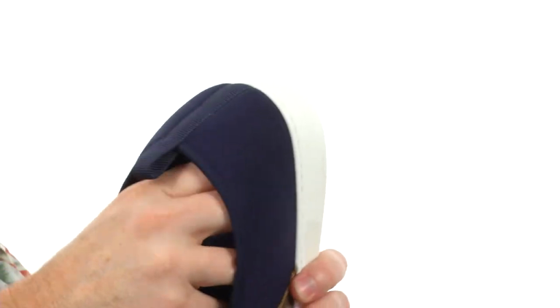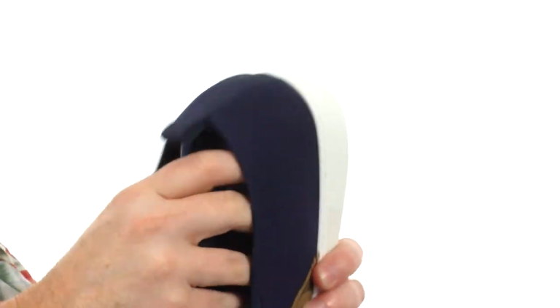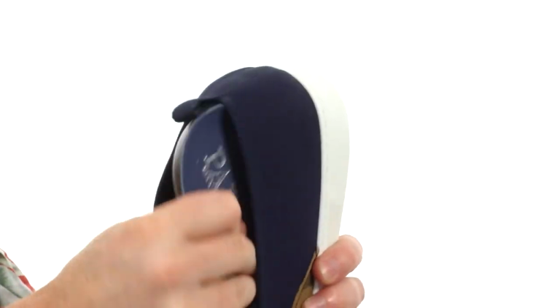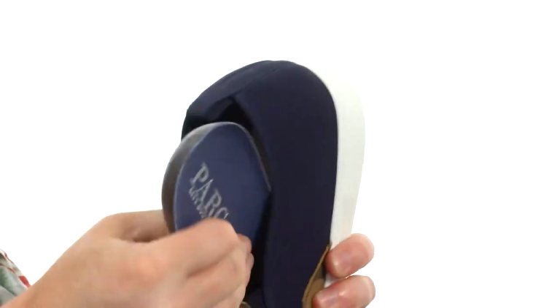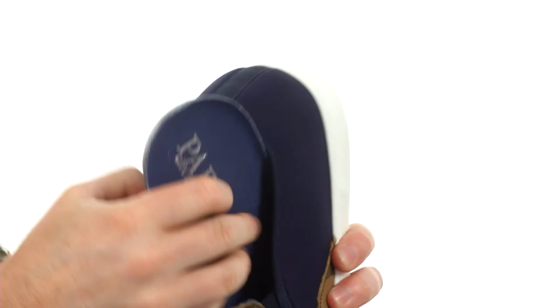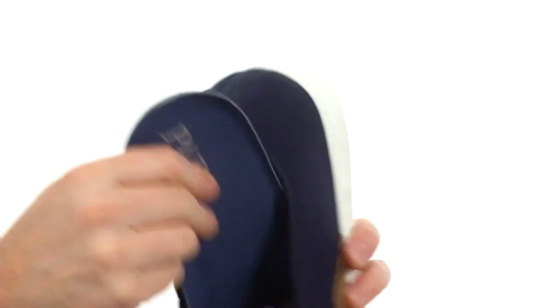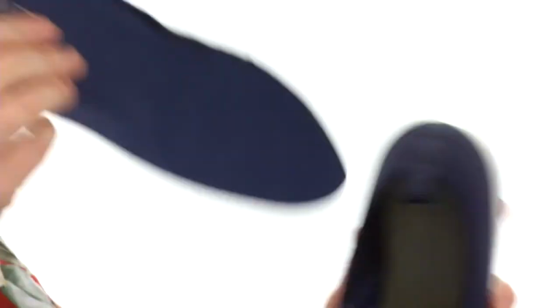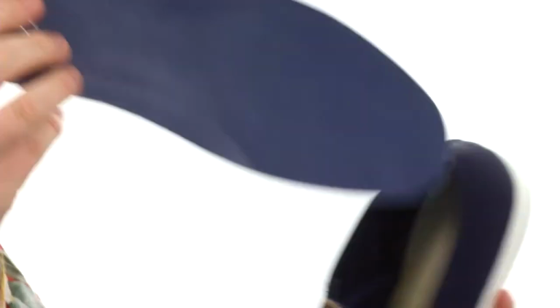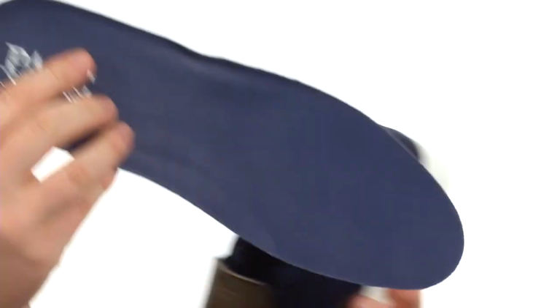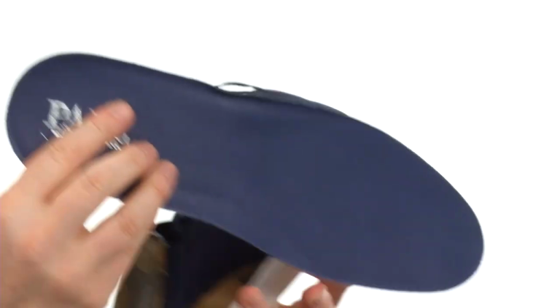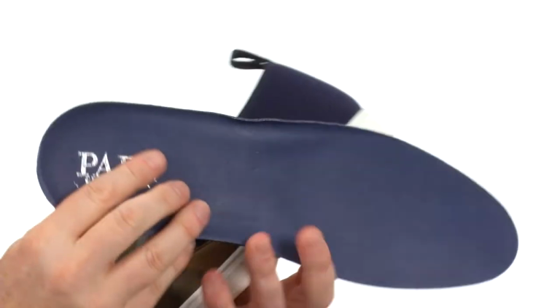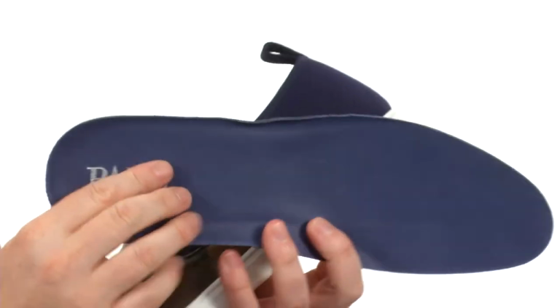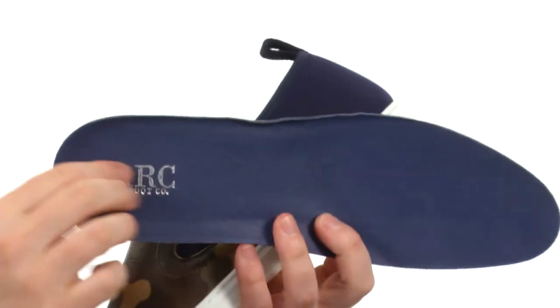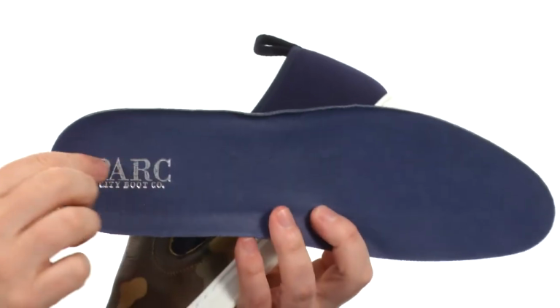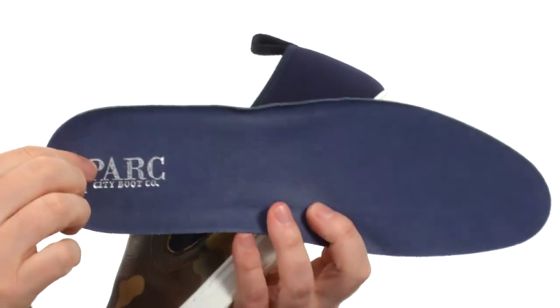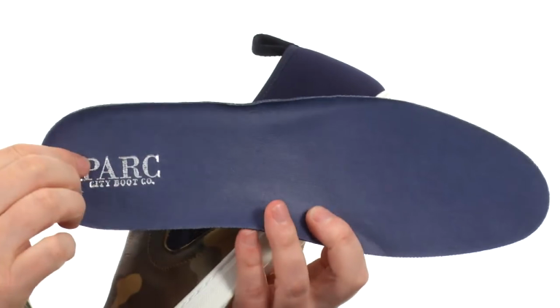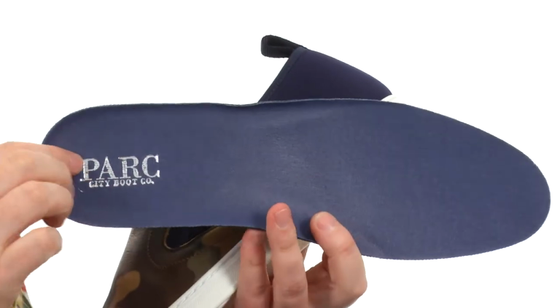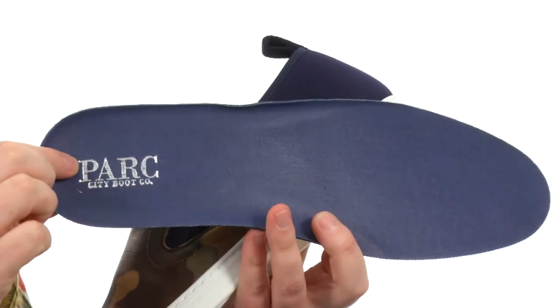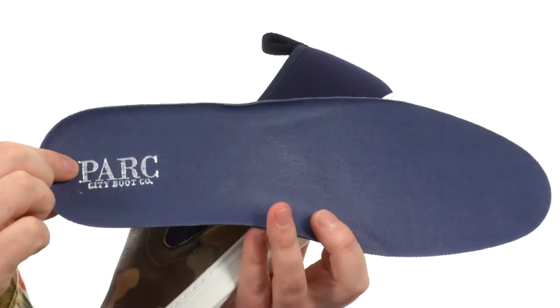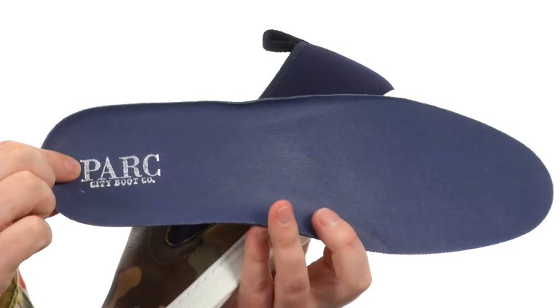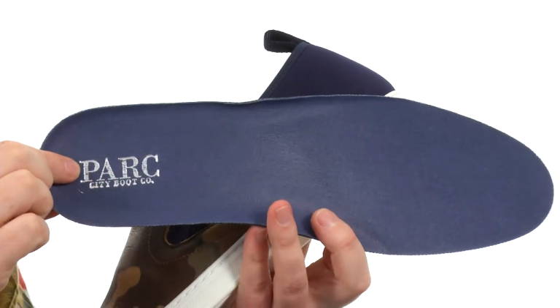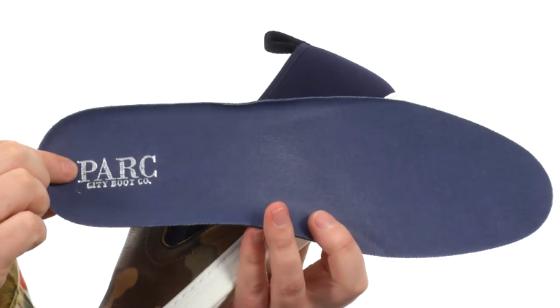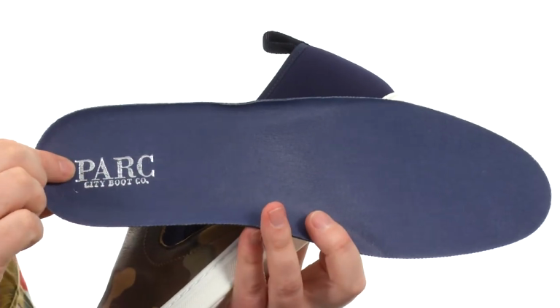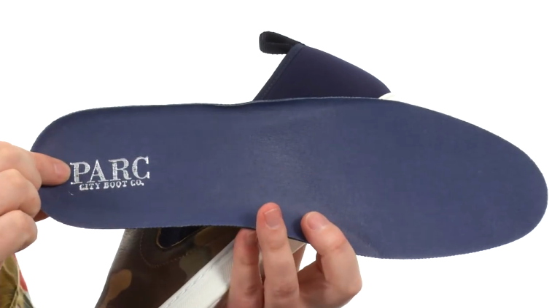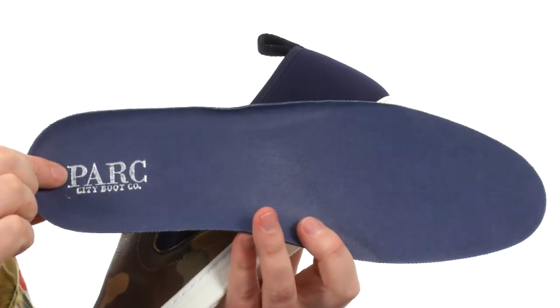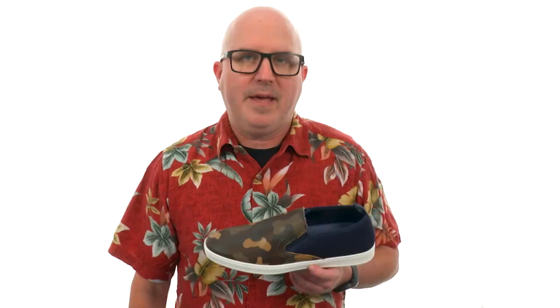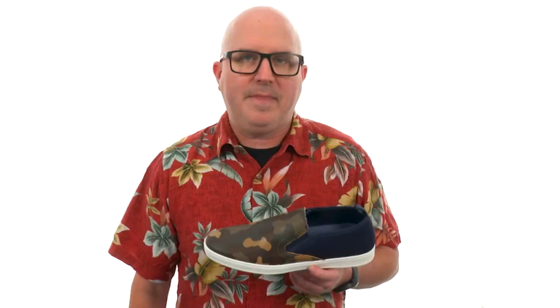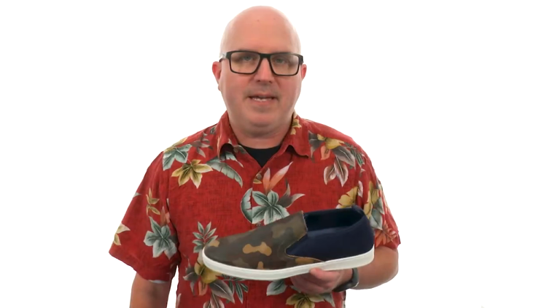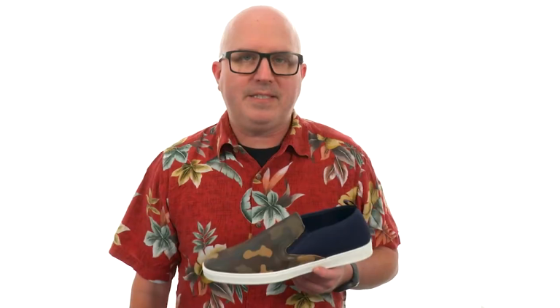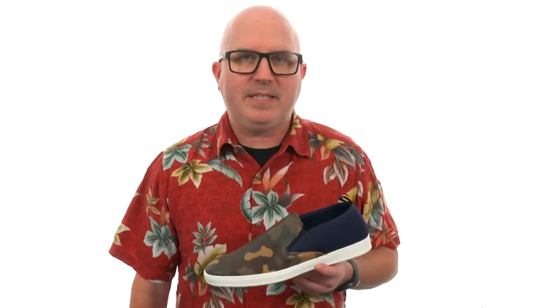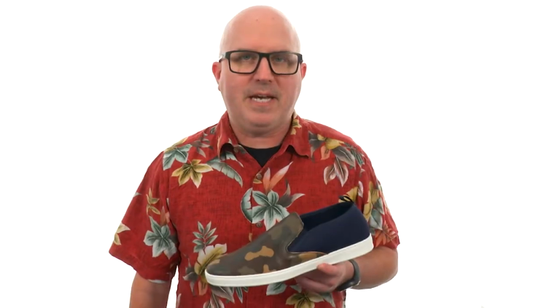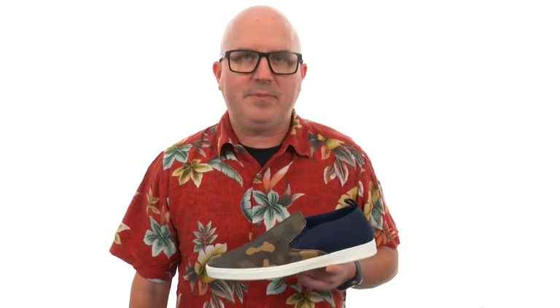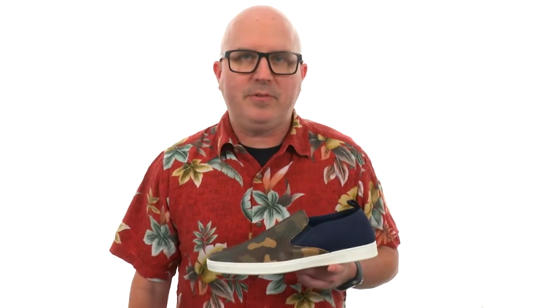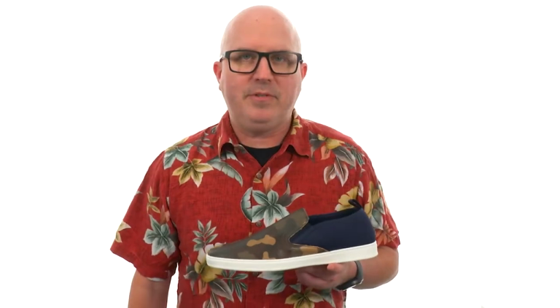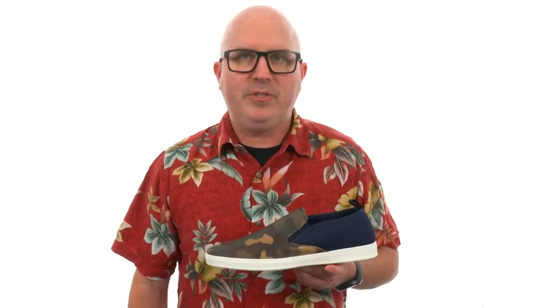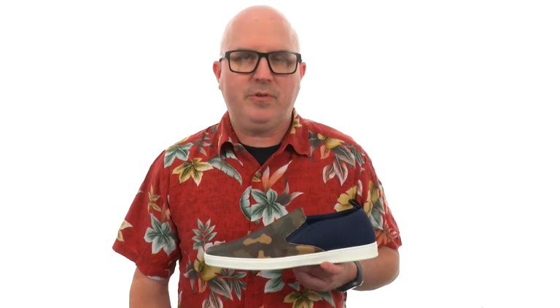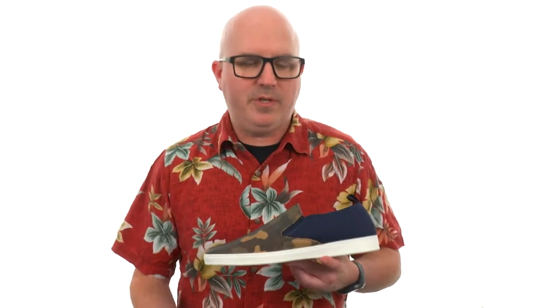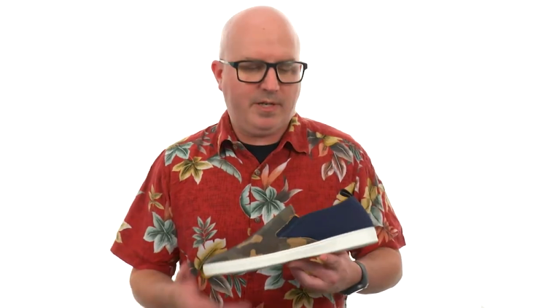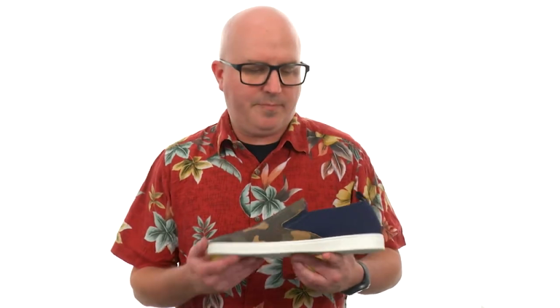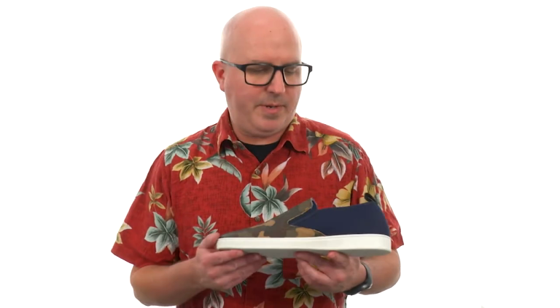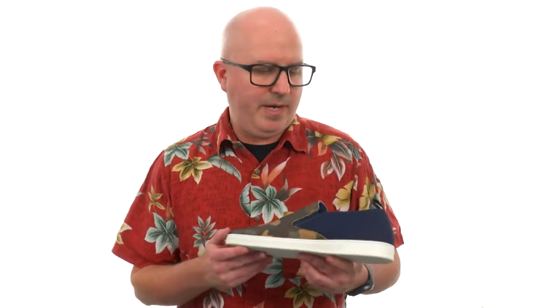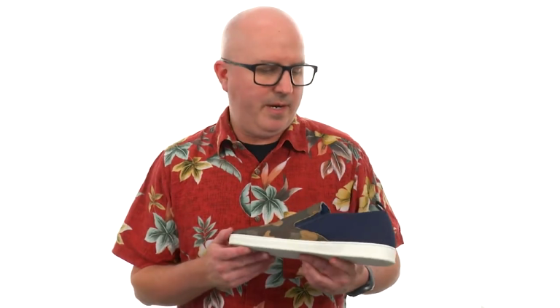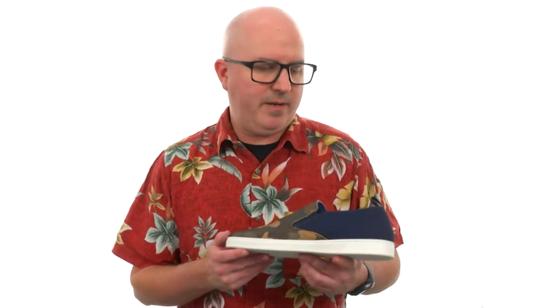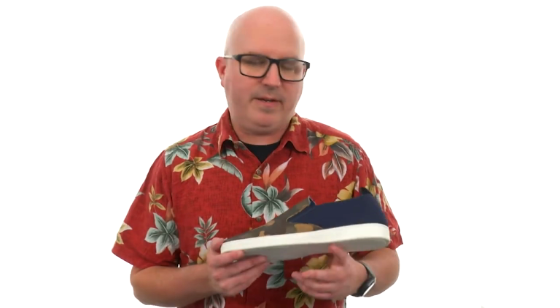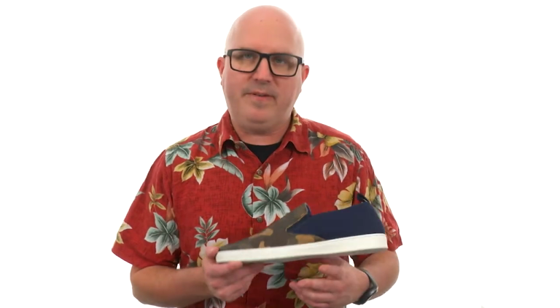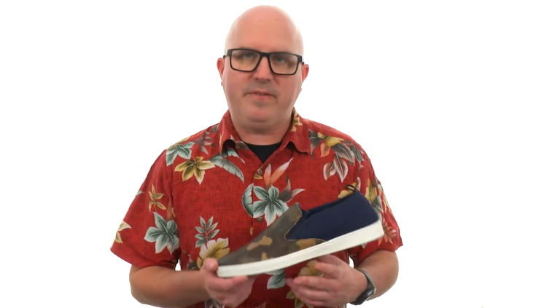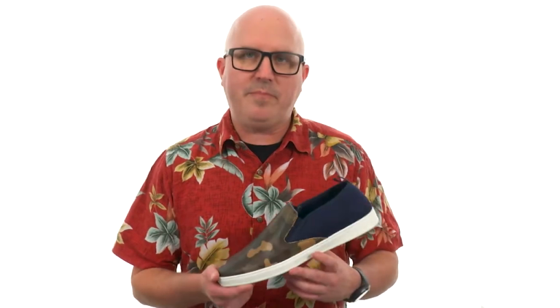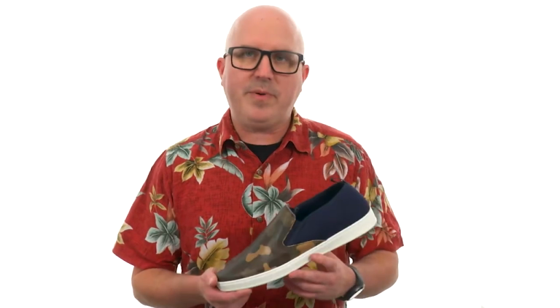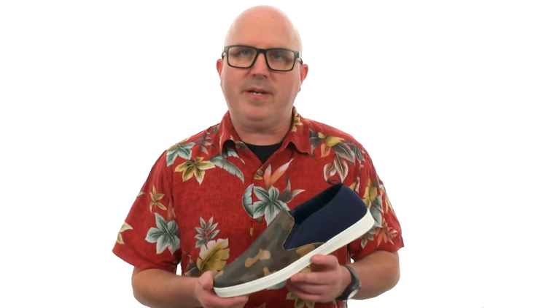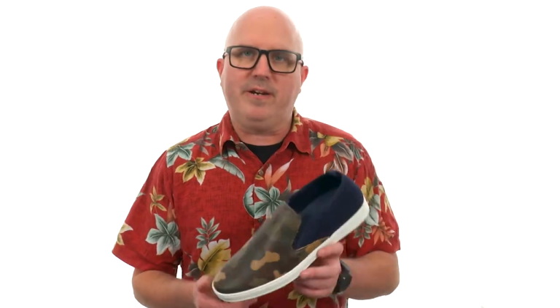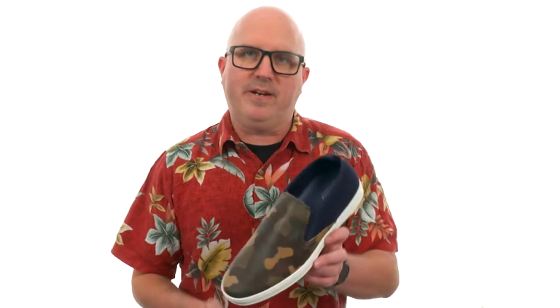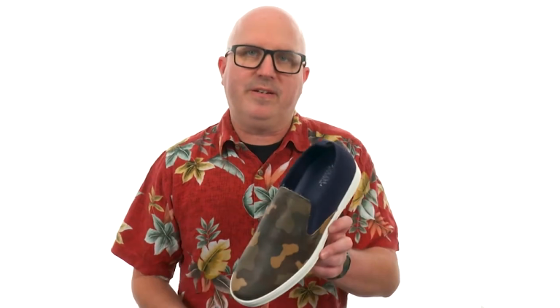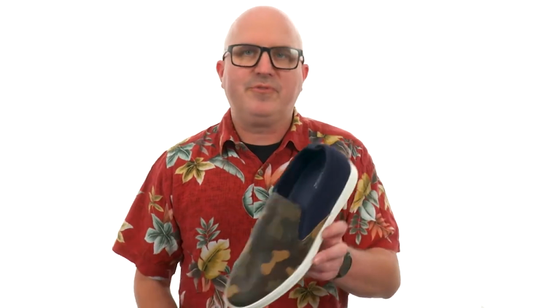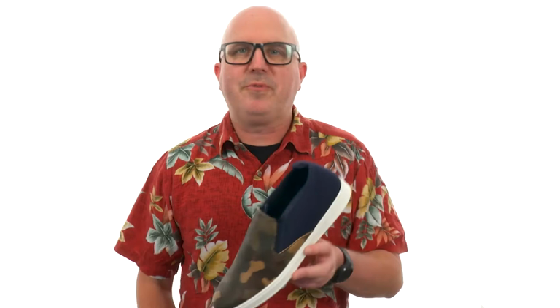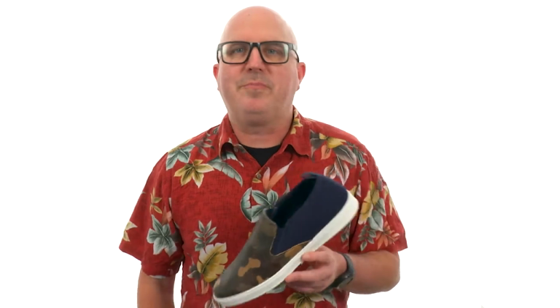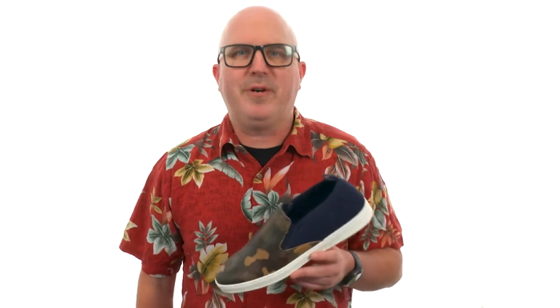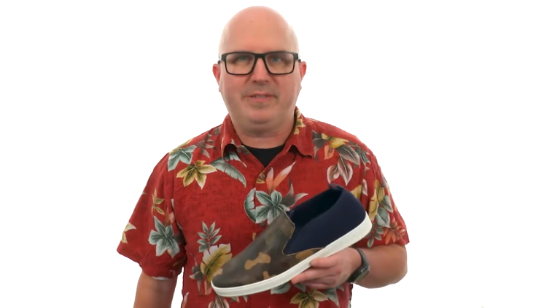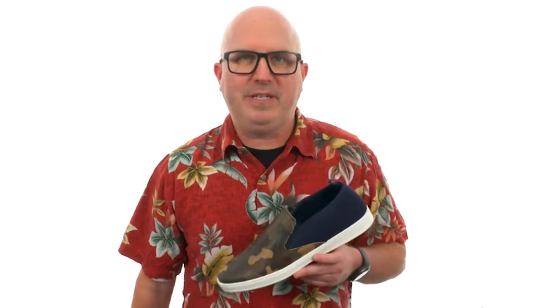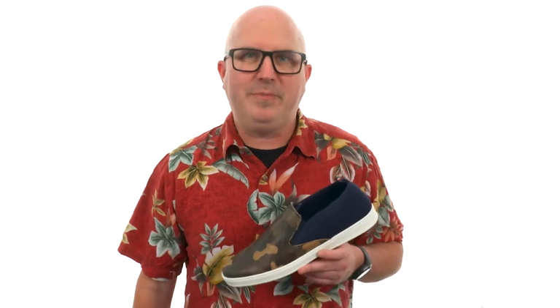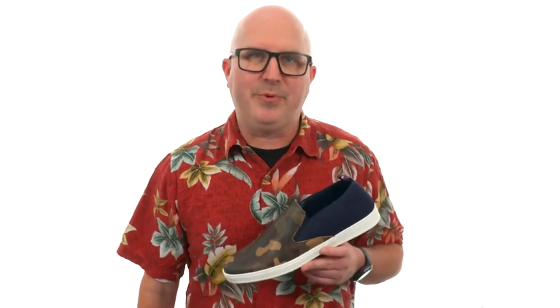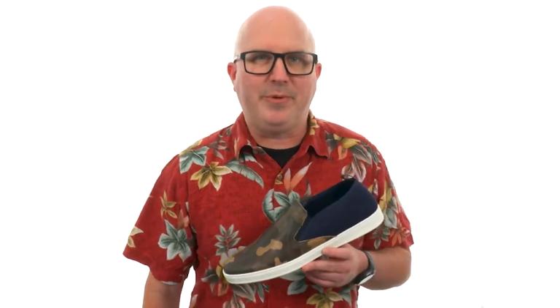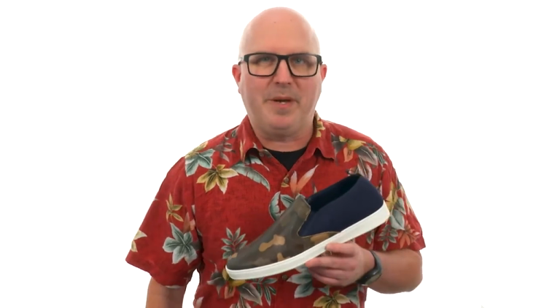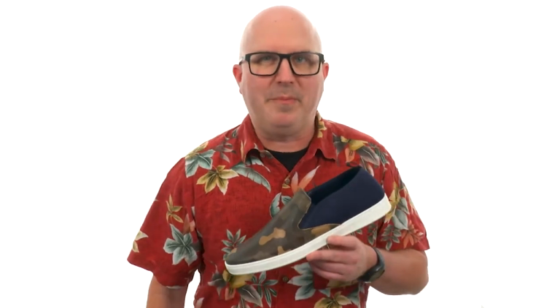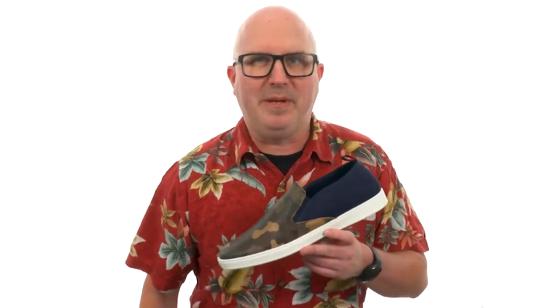It even has this removable footbed. I think it's time to enjoy a pair of The Pier from Park City Boot Company.